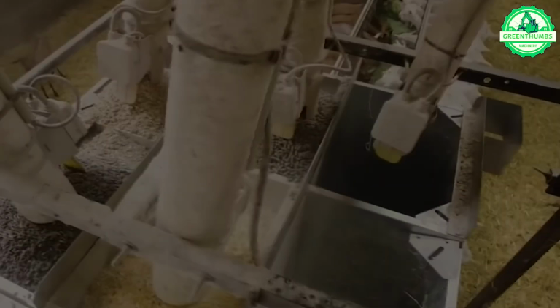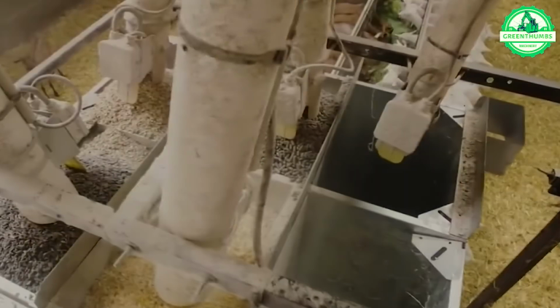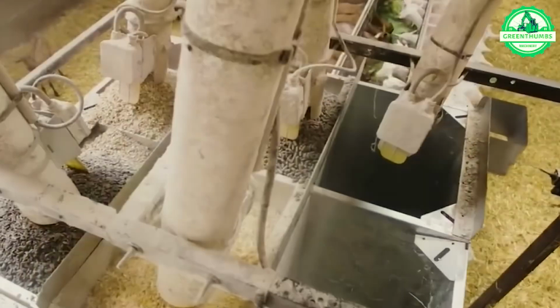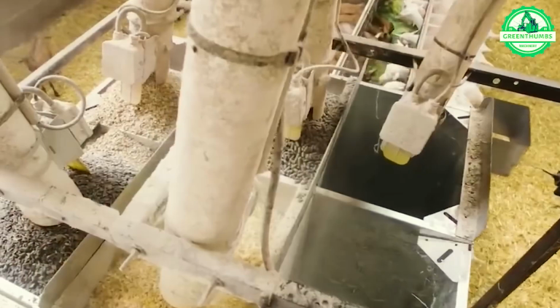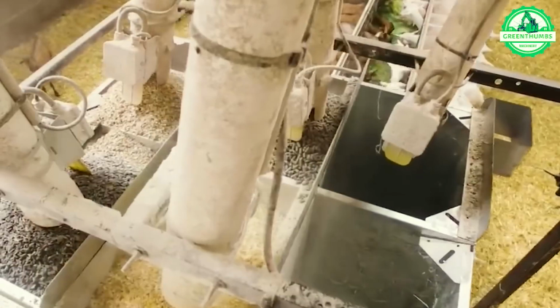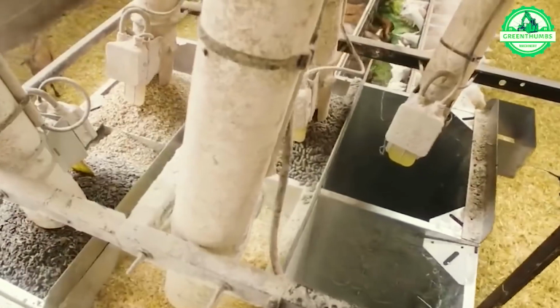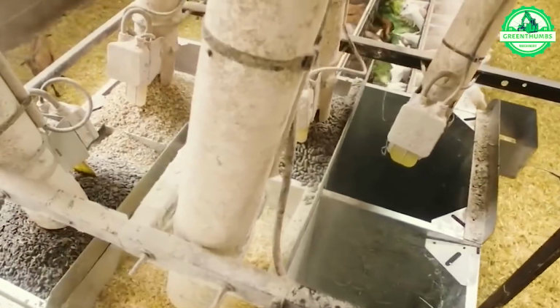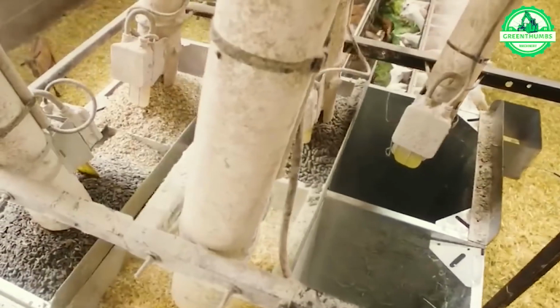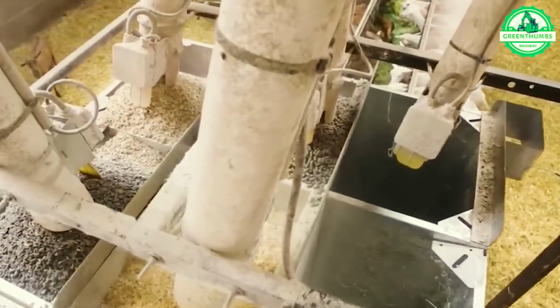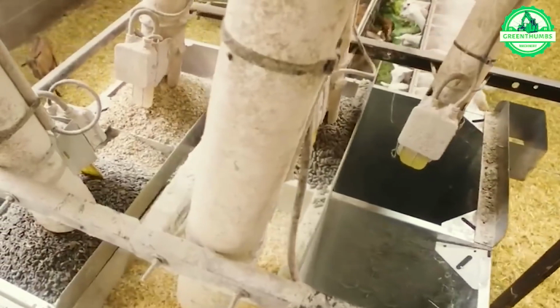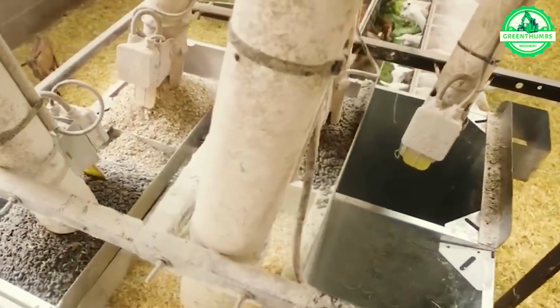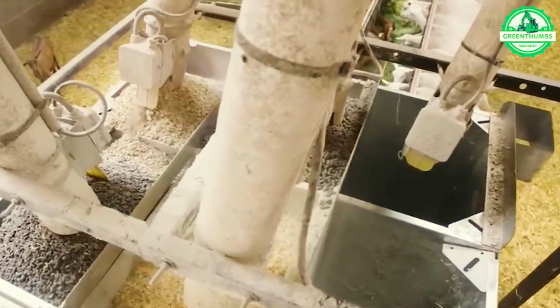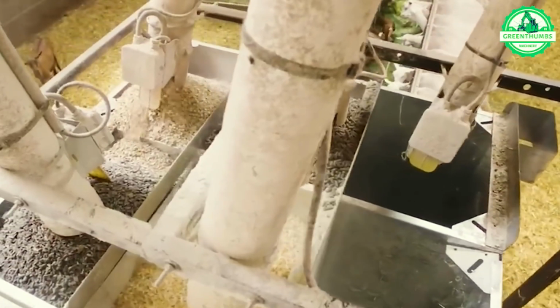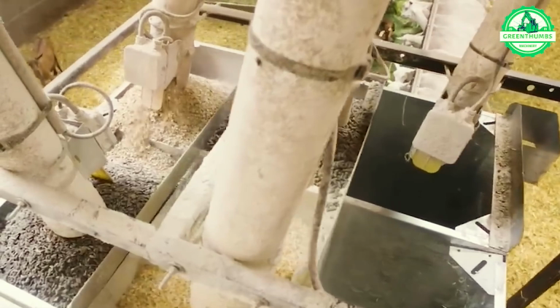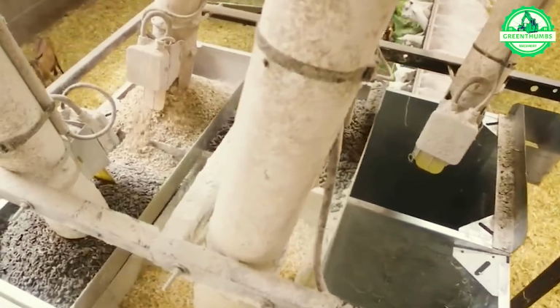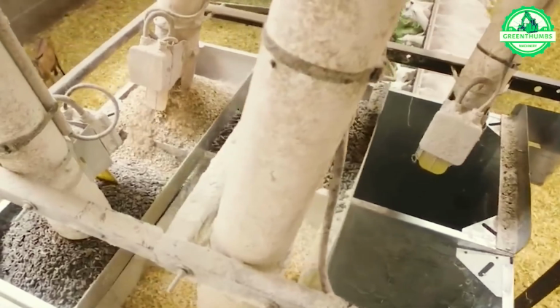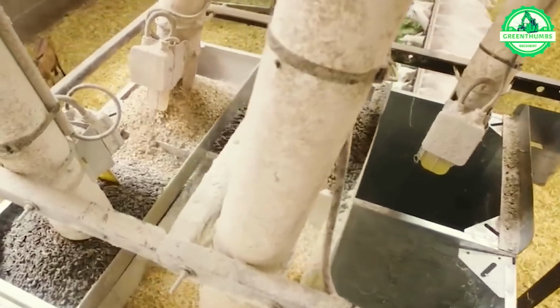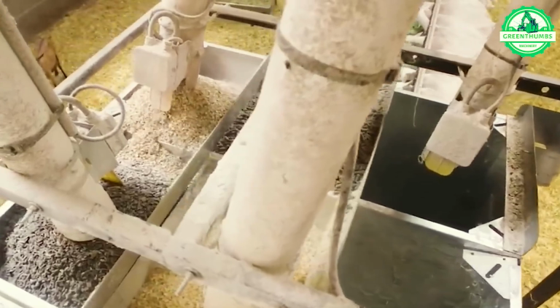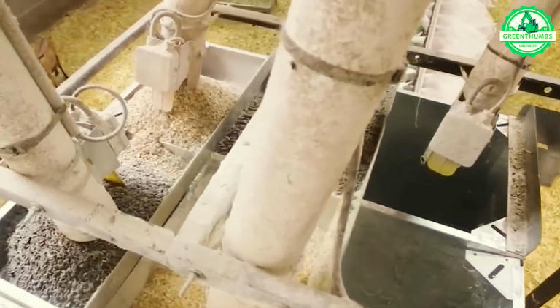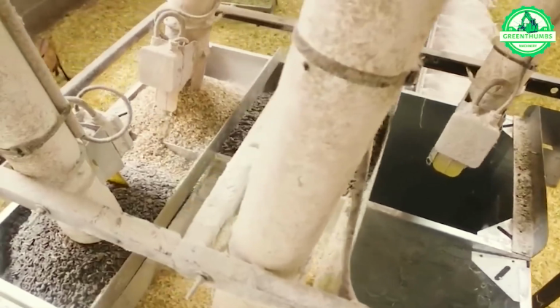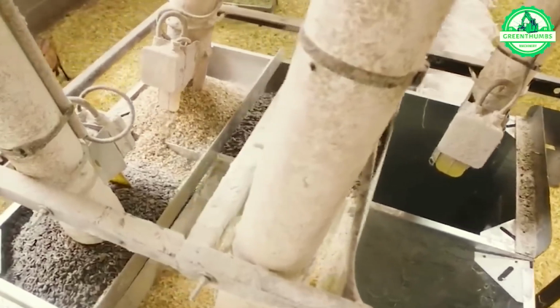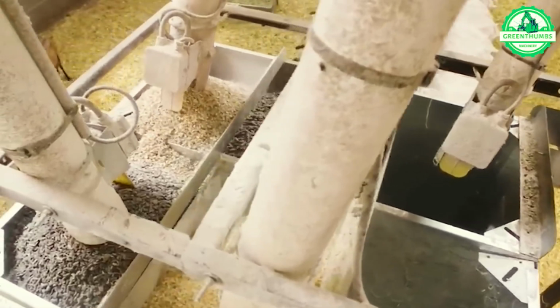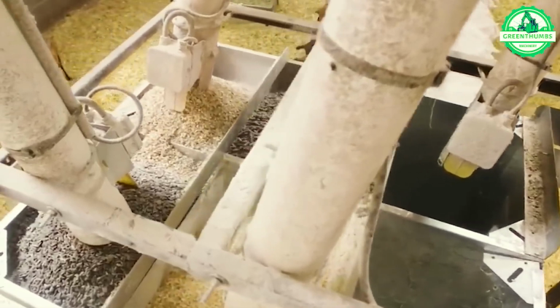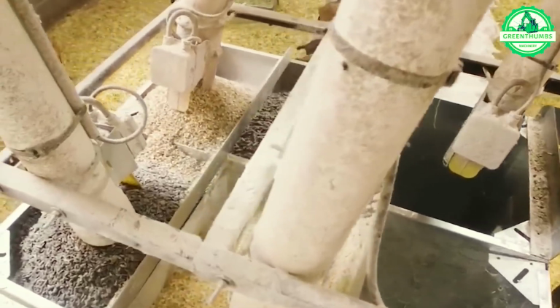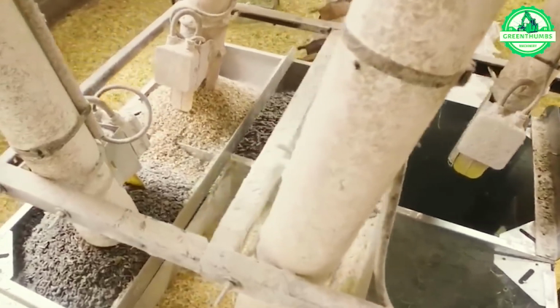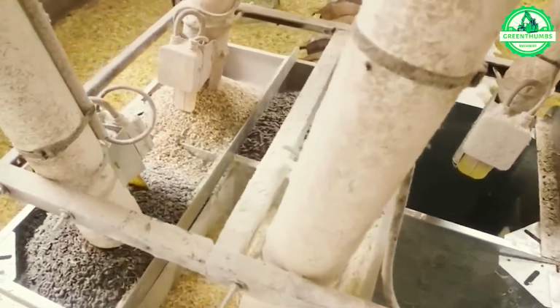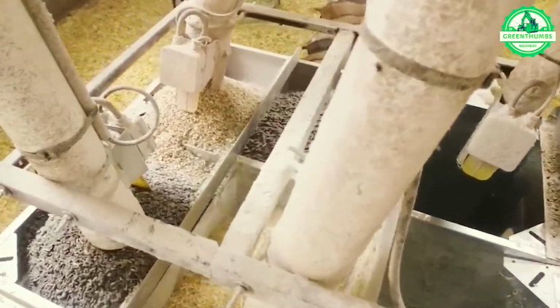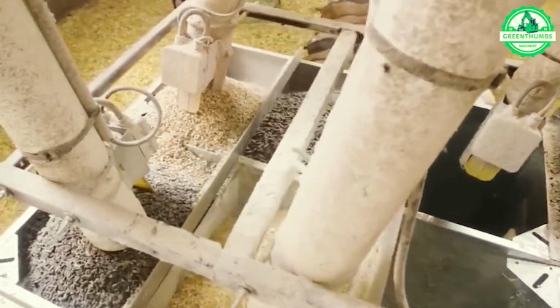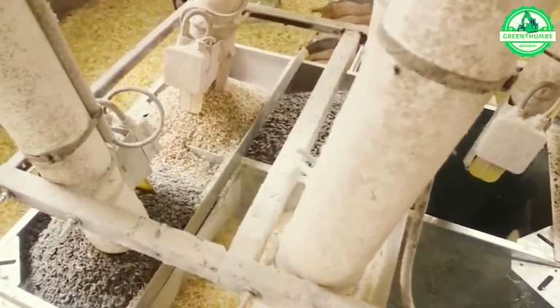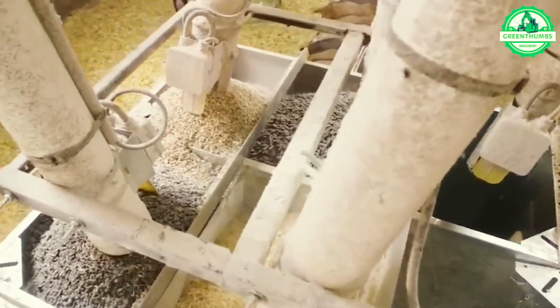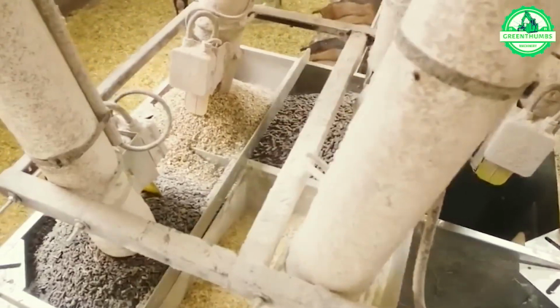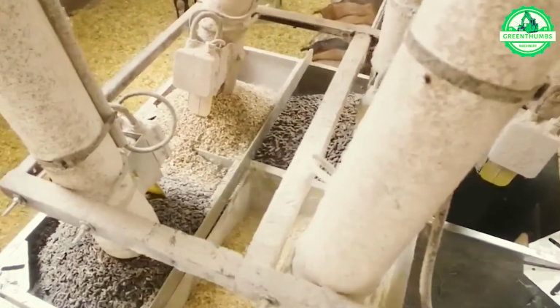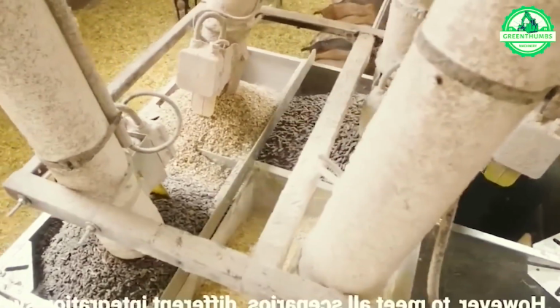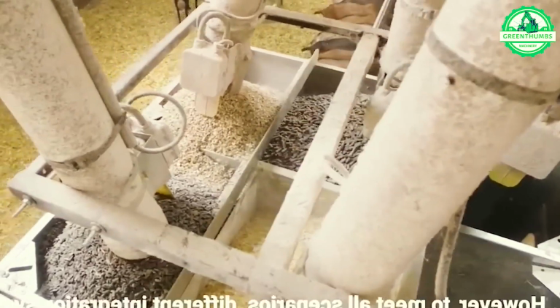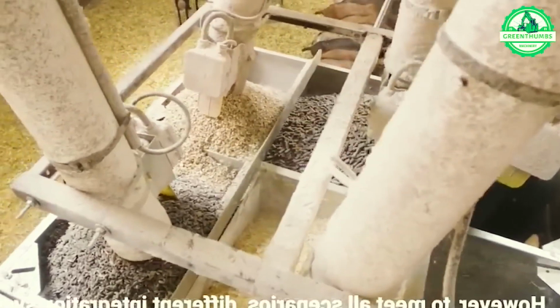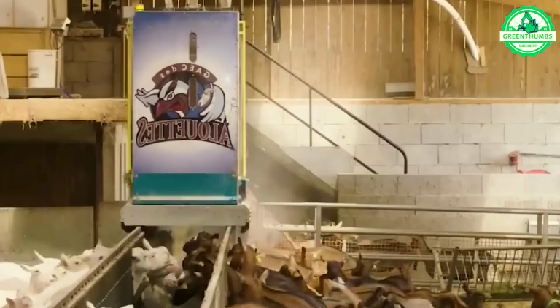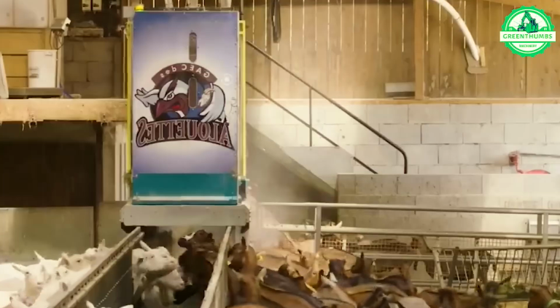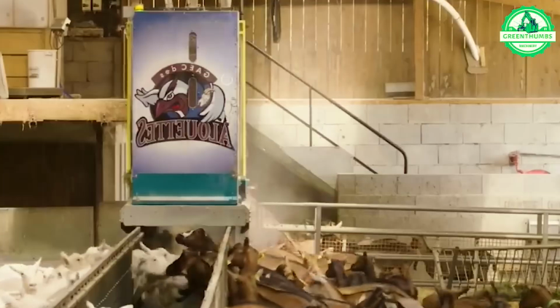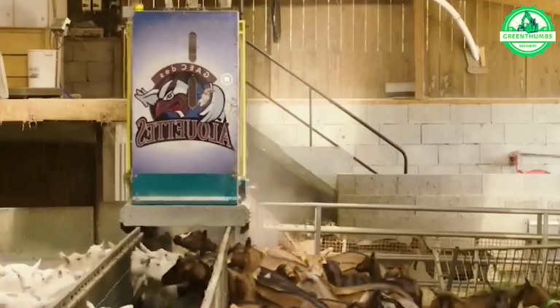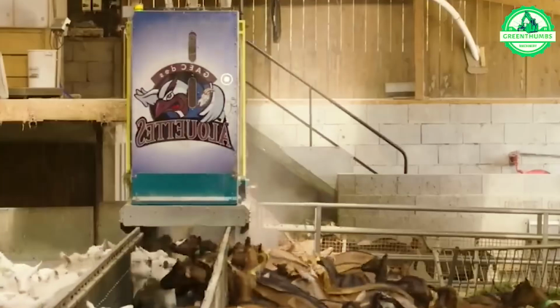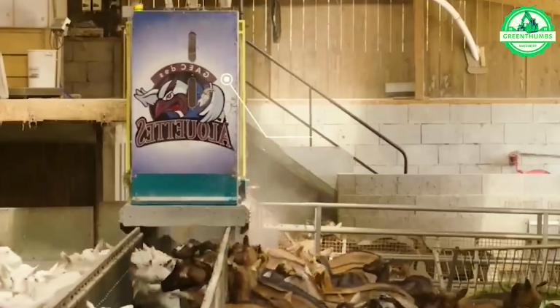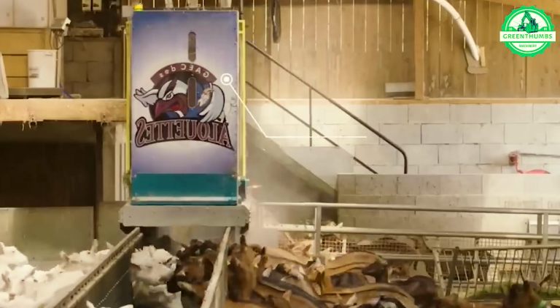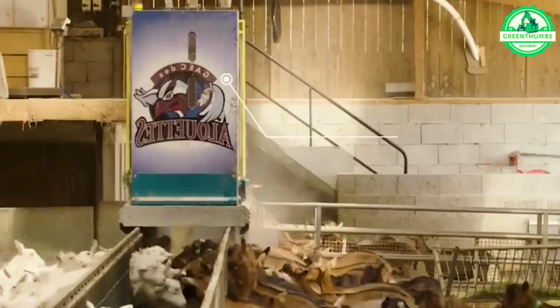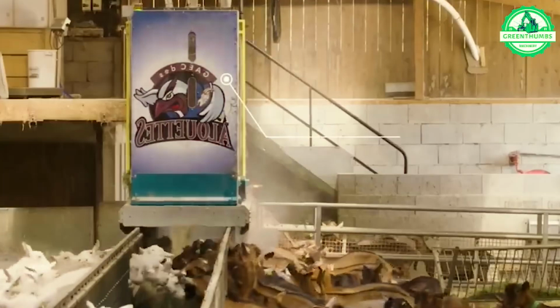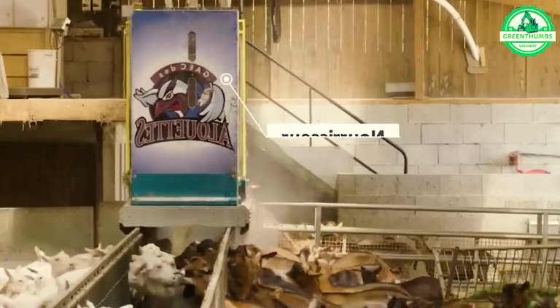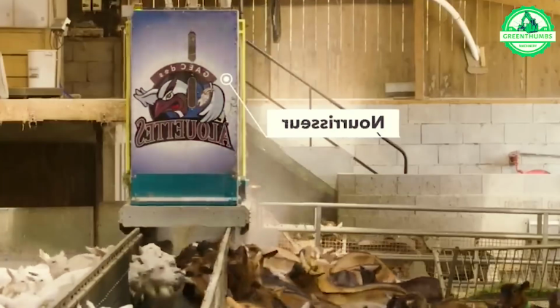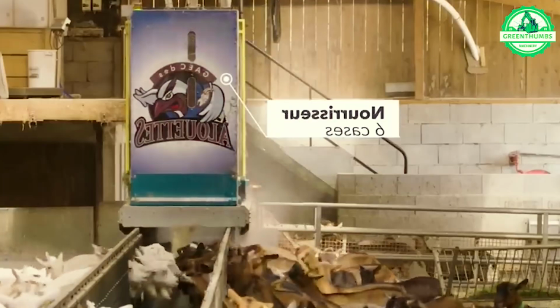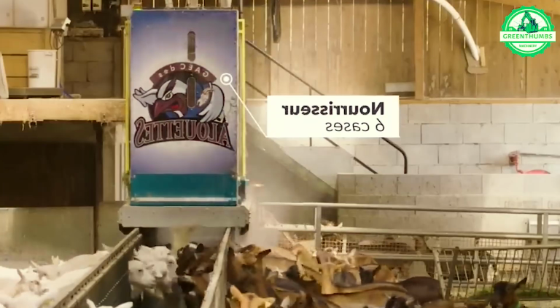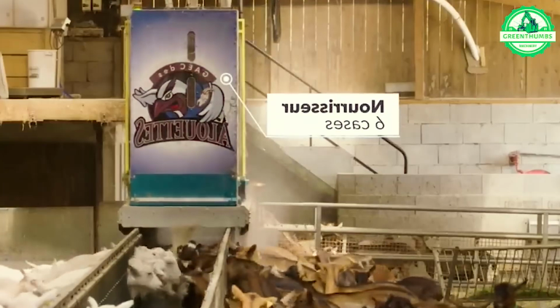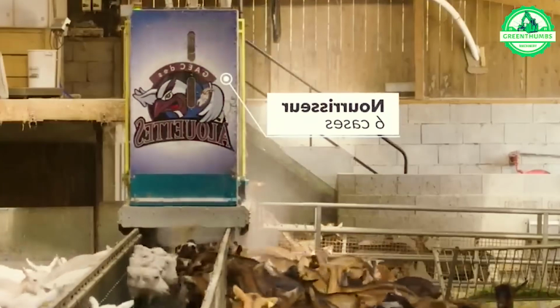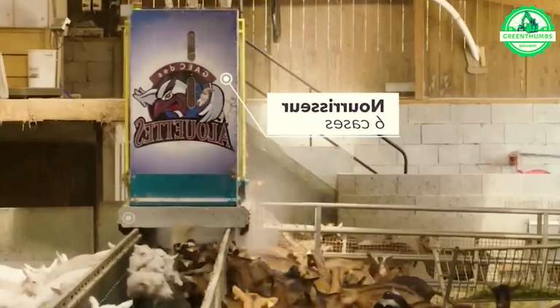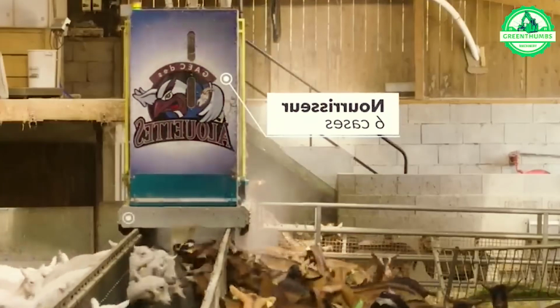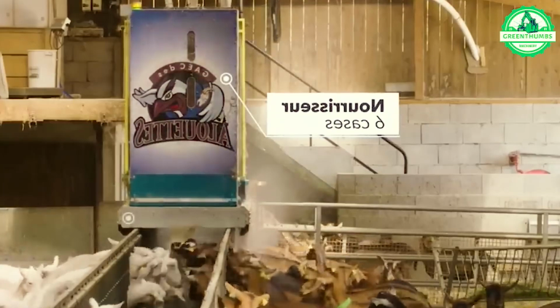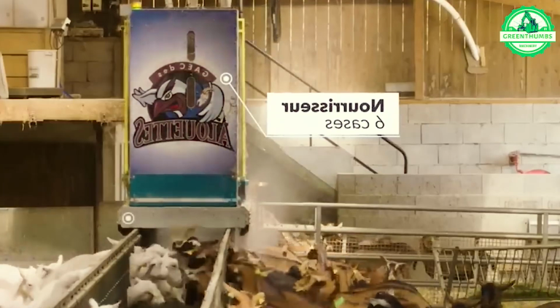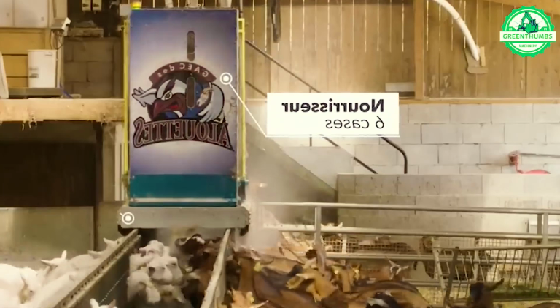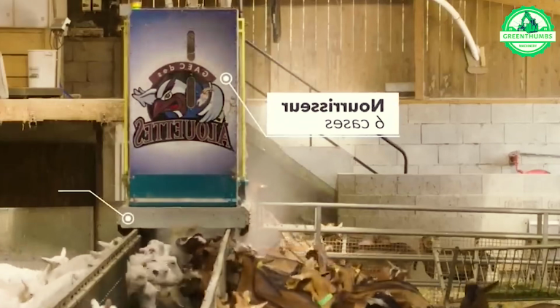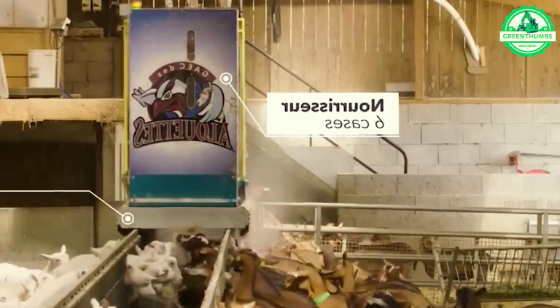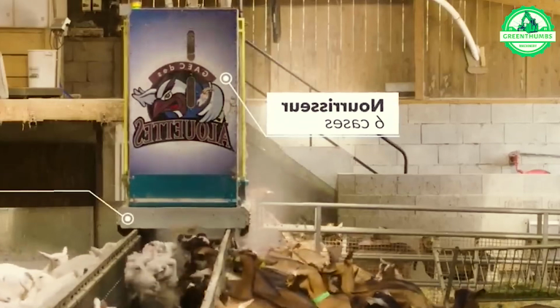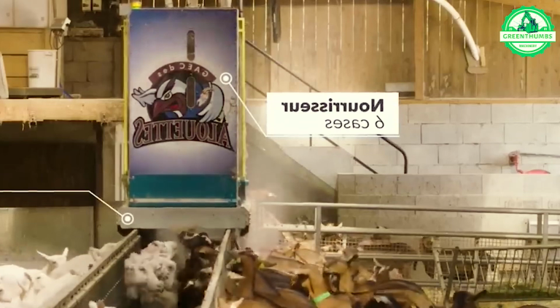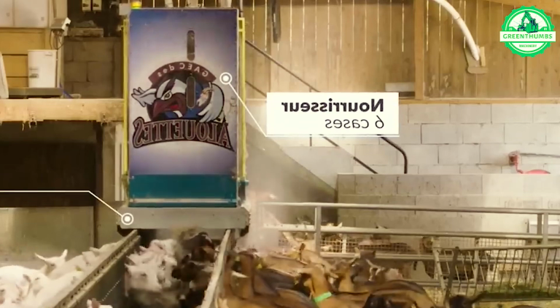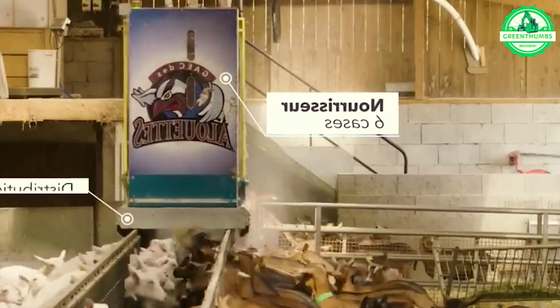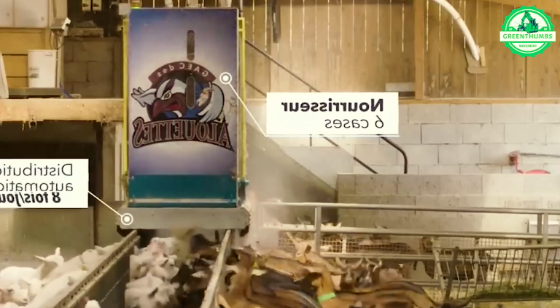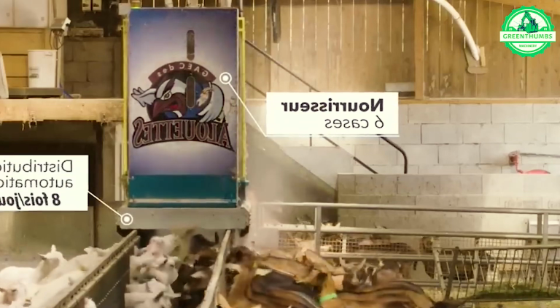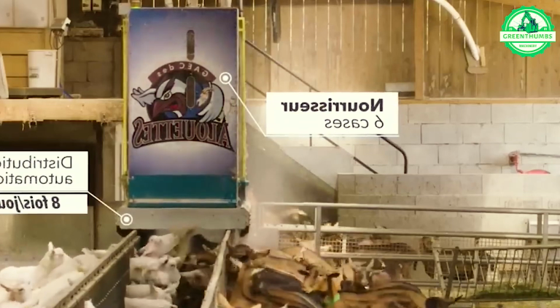Thanks to automated nutritional systems, these goats are able to achieve peak milk production, maximizing yield and efficiency.